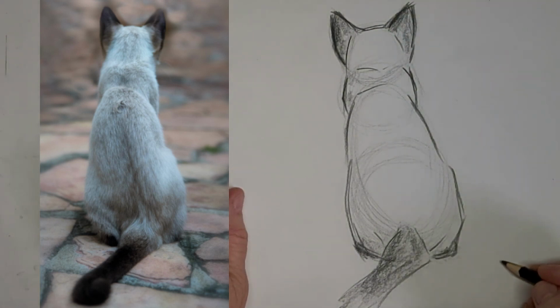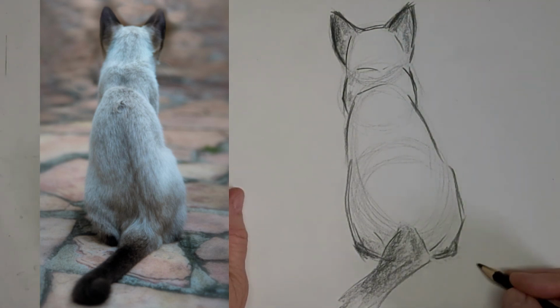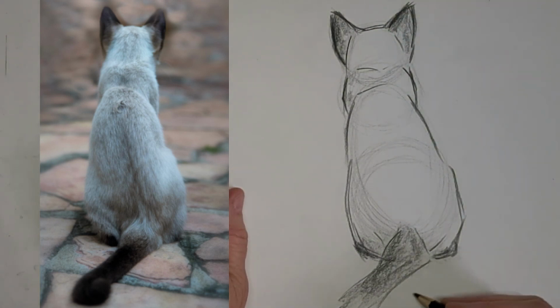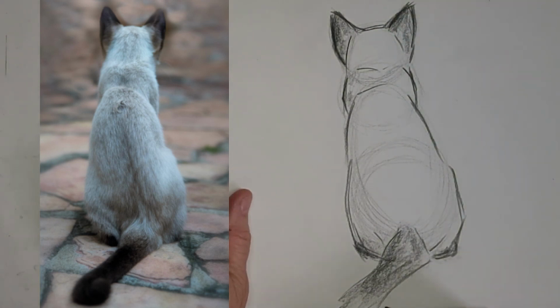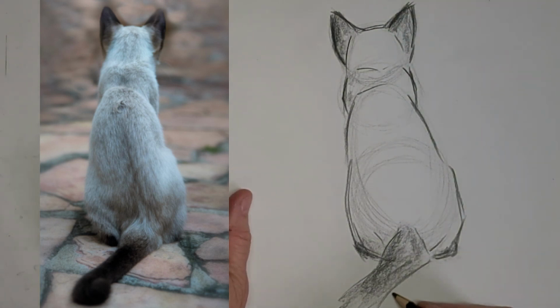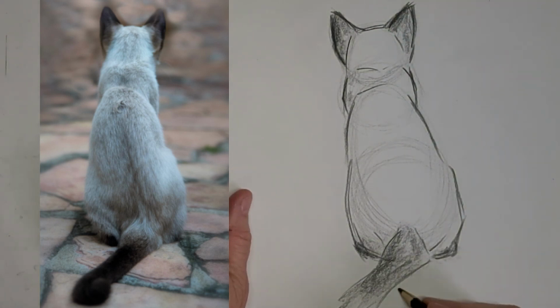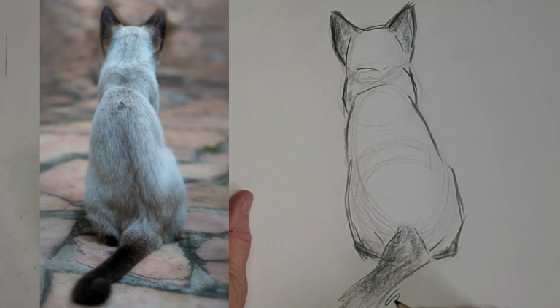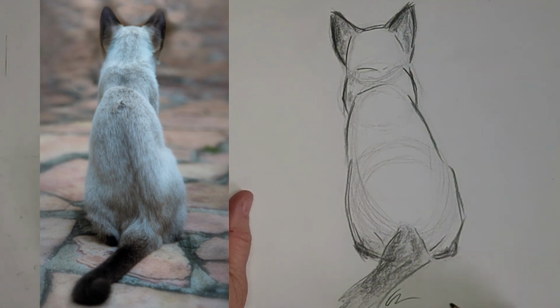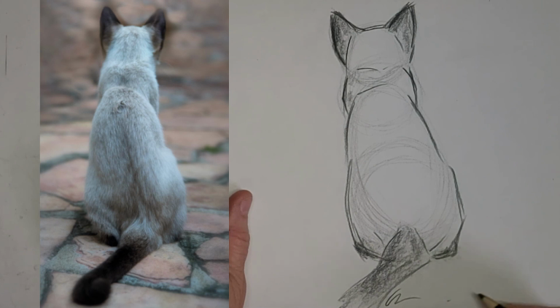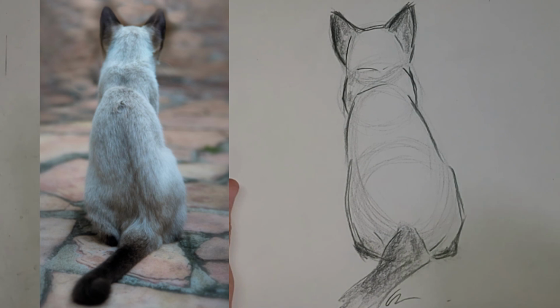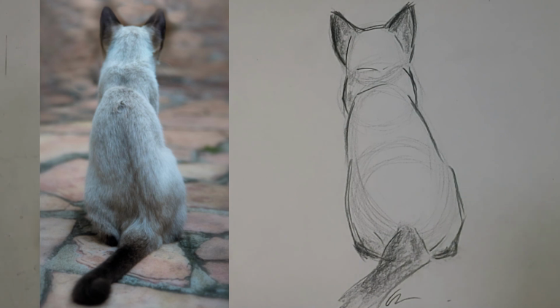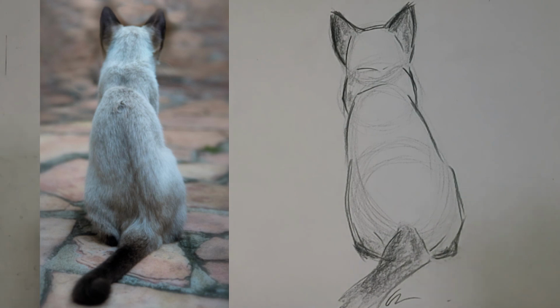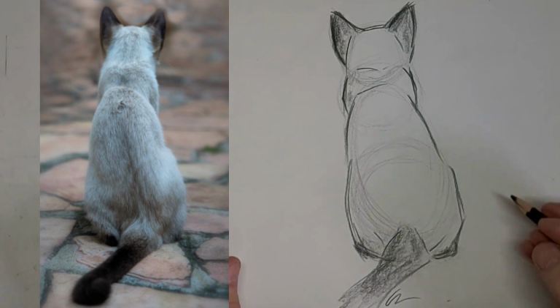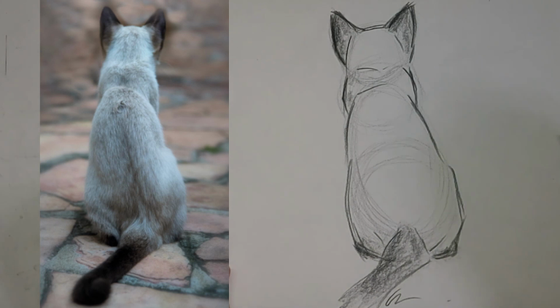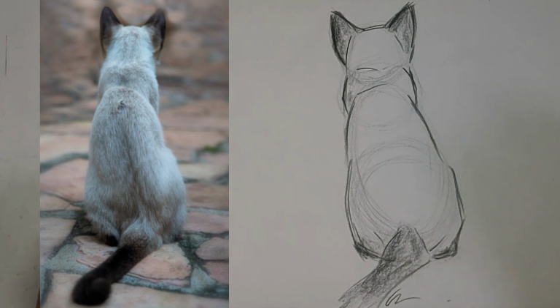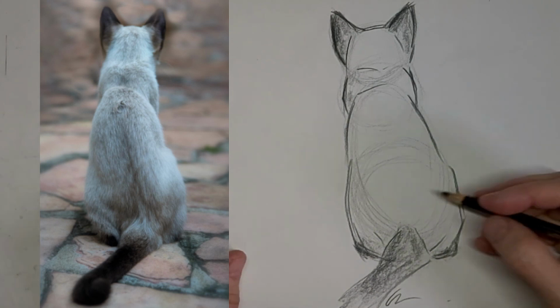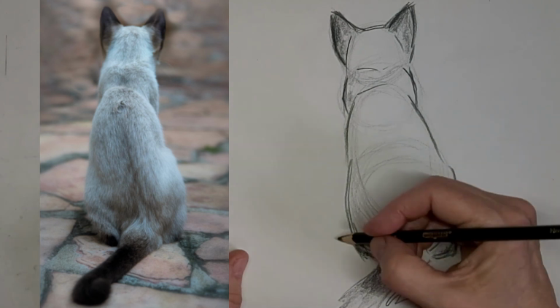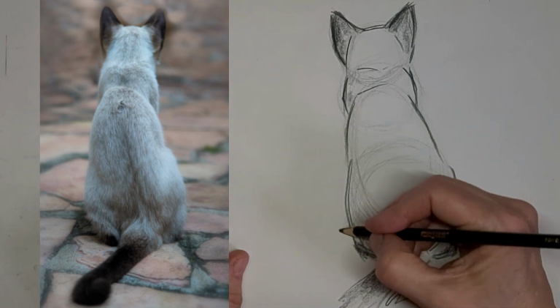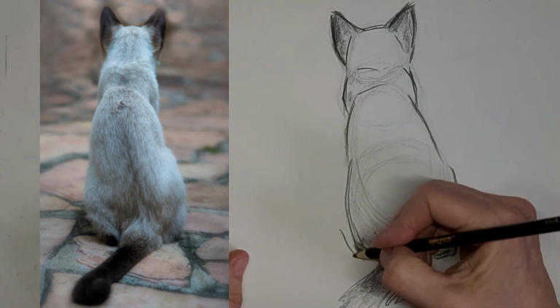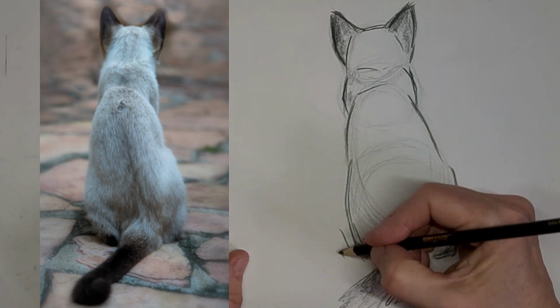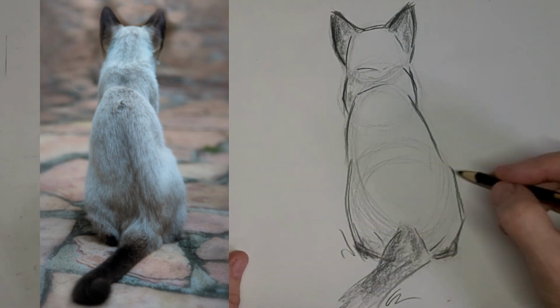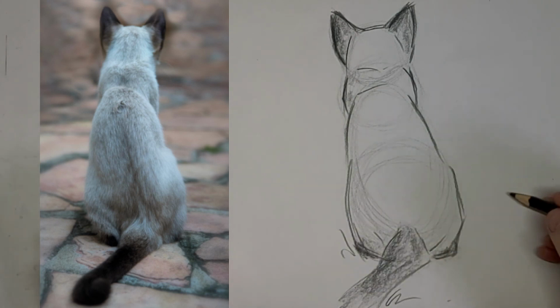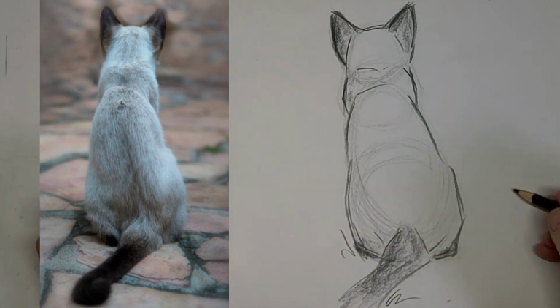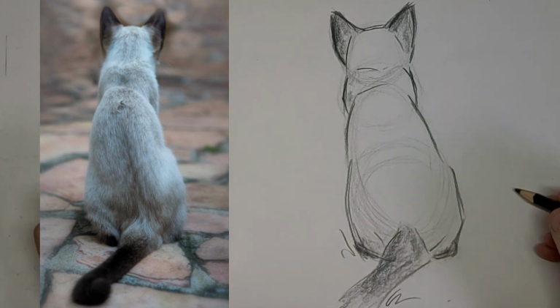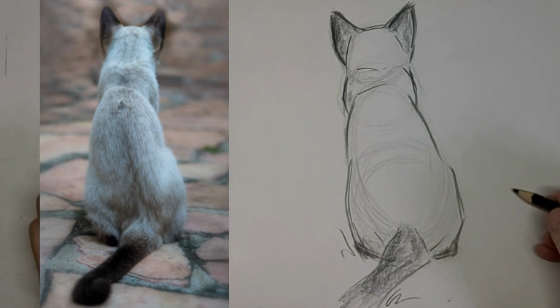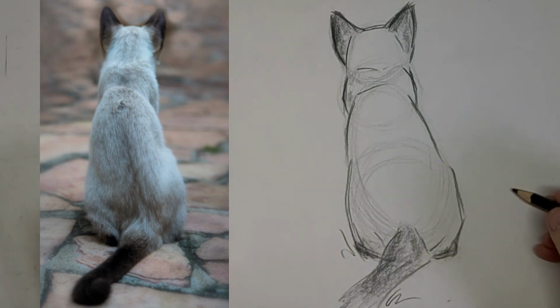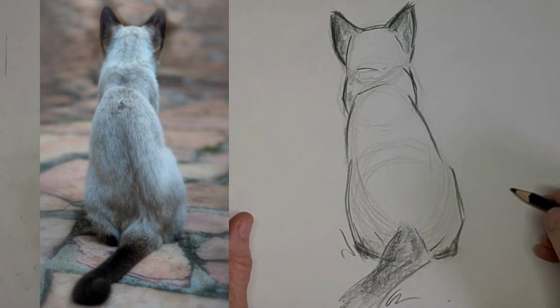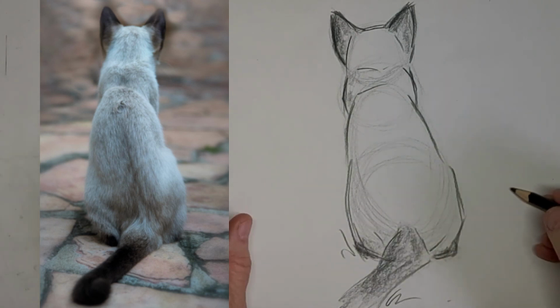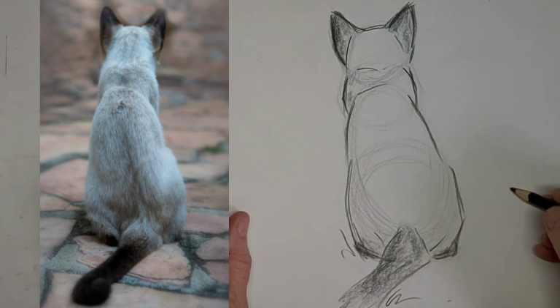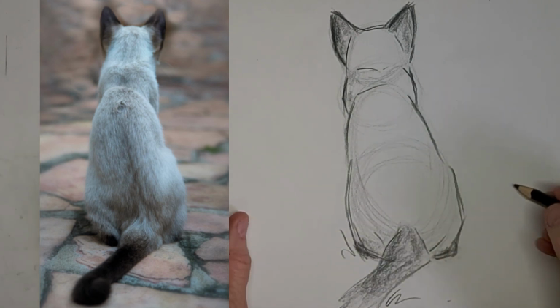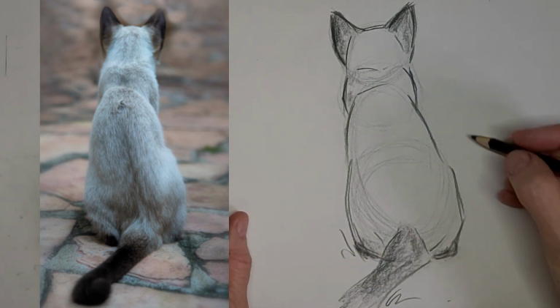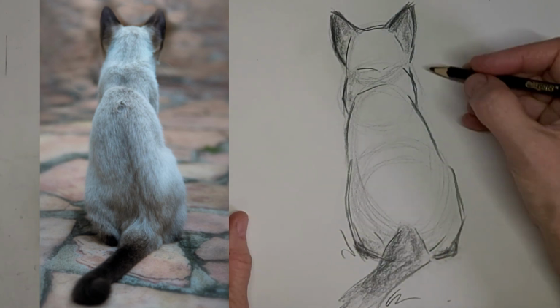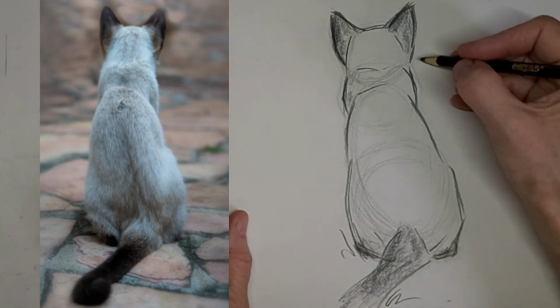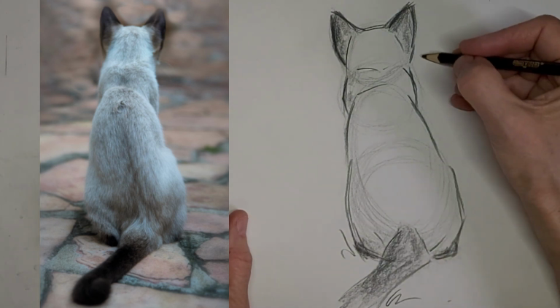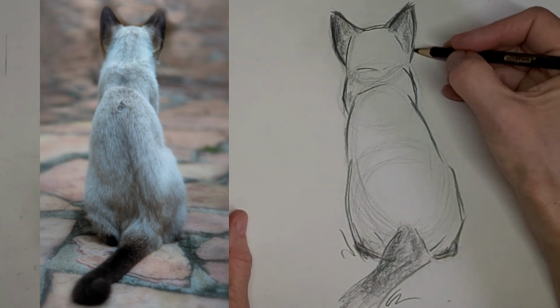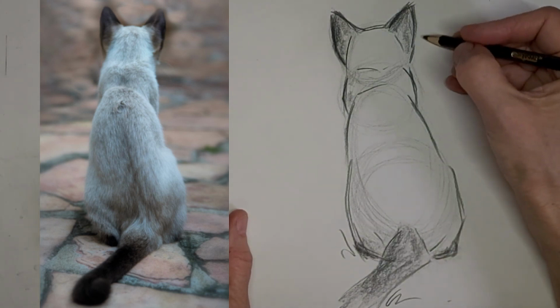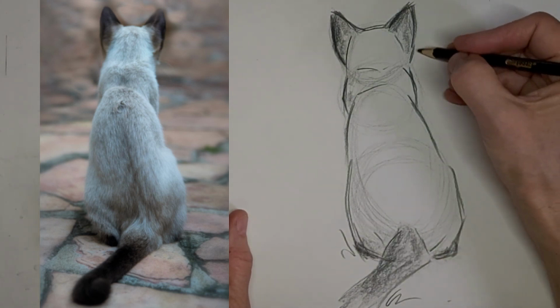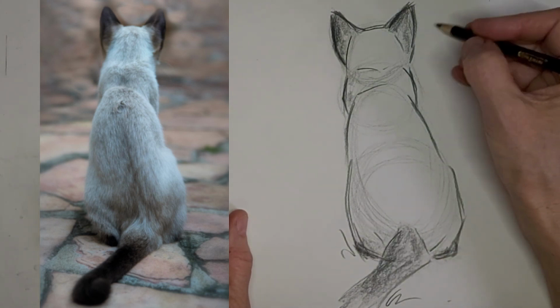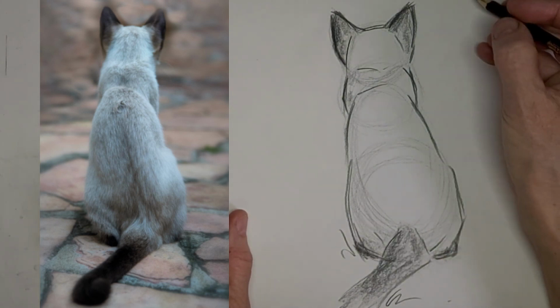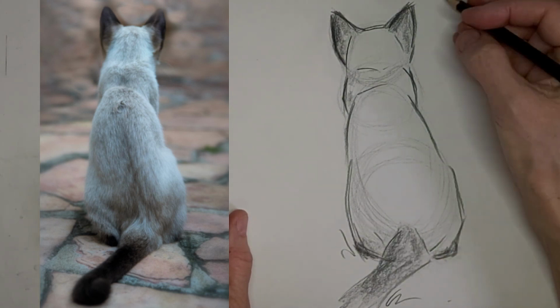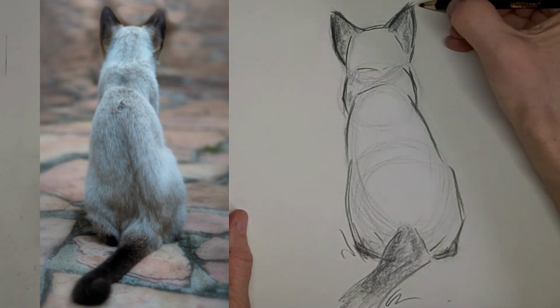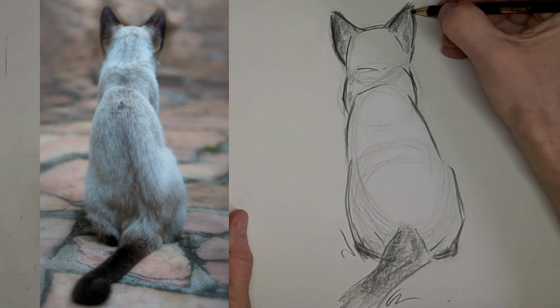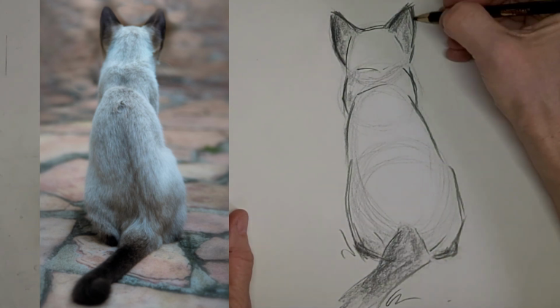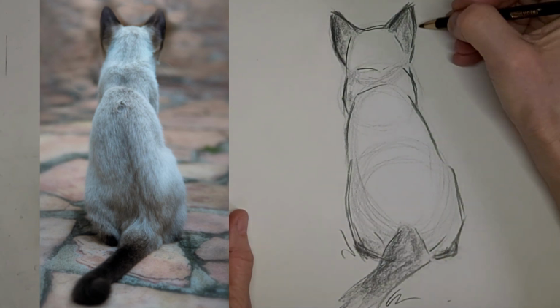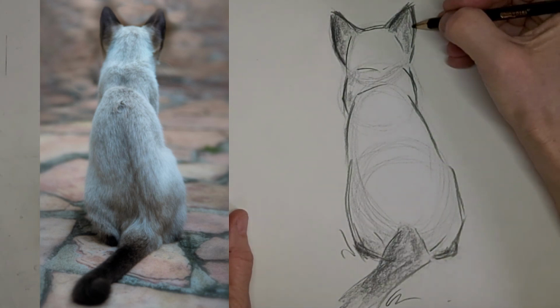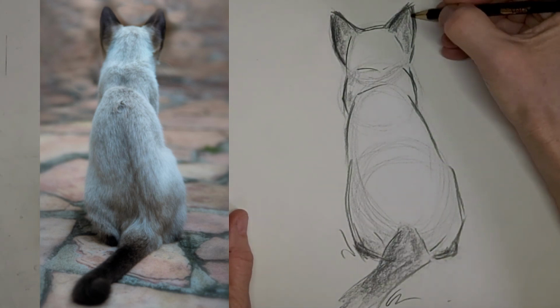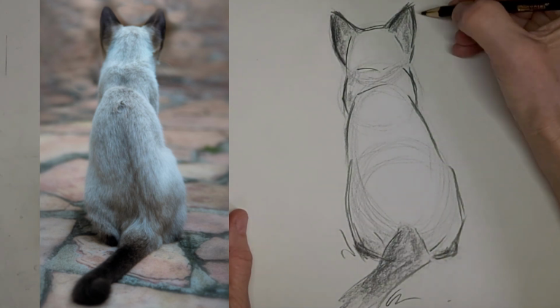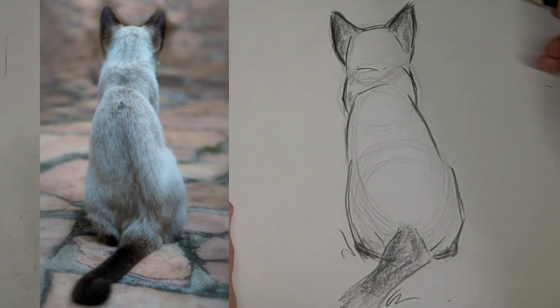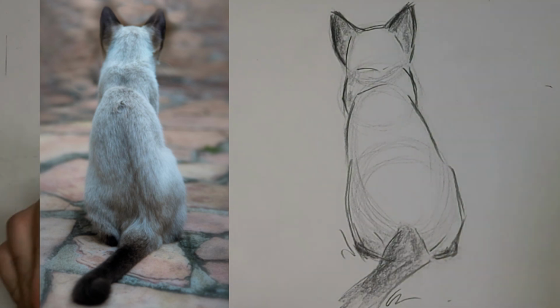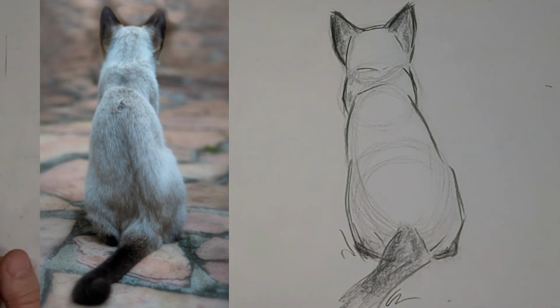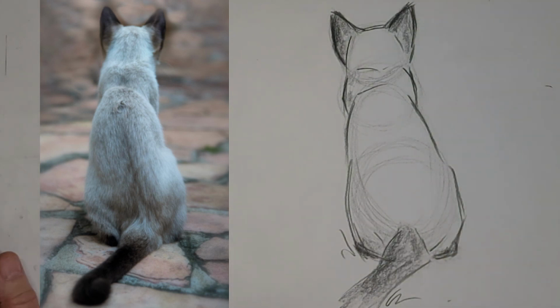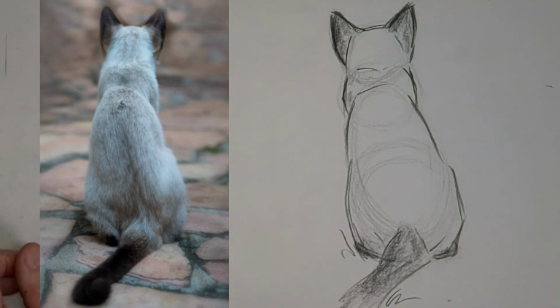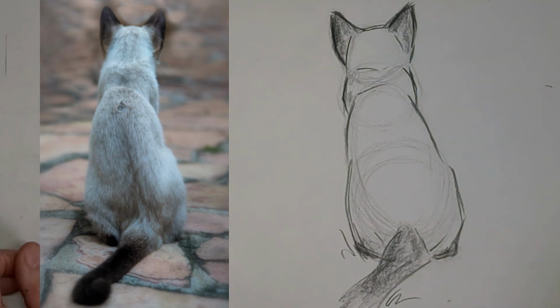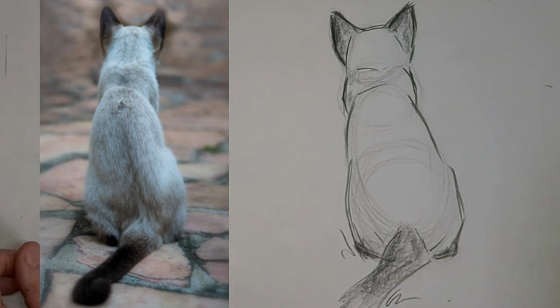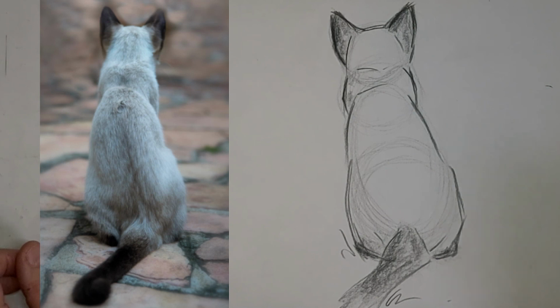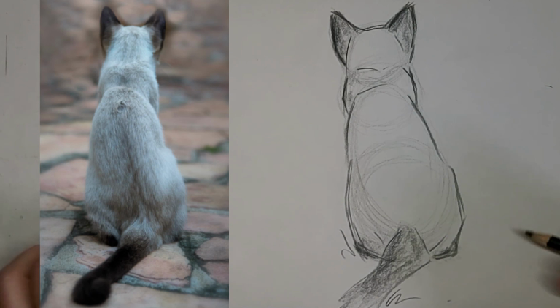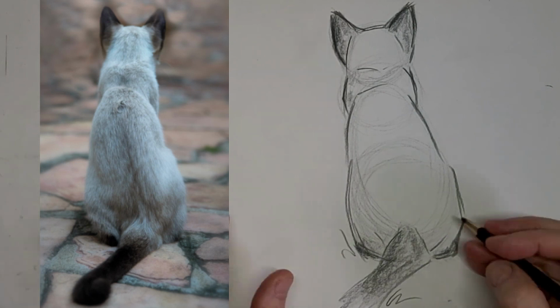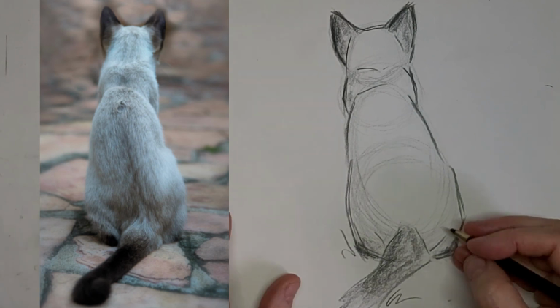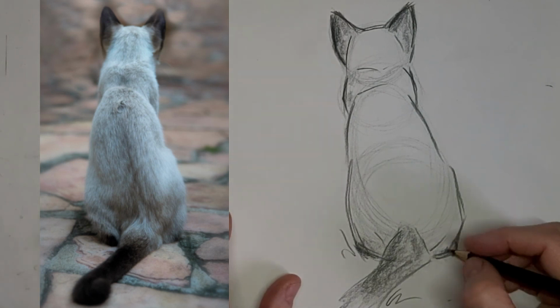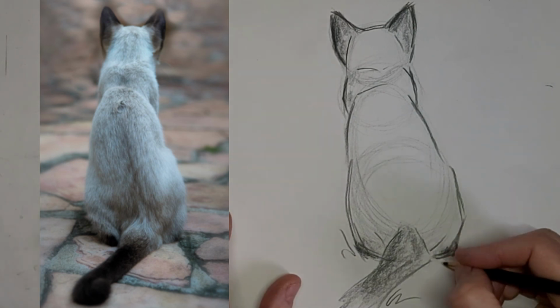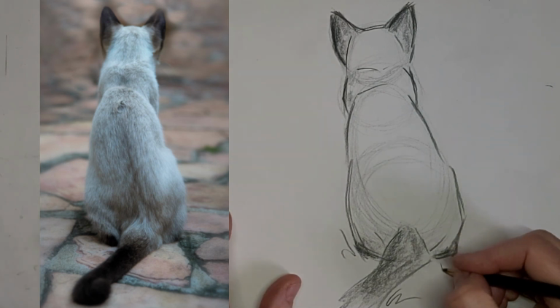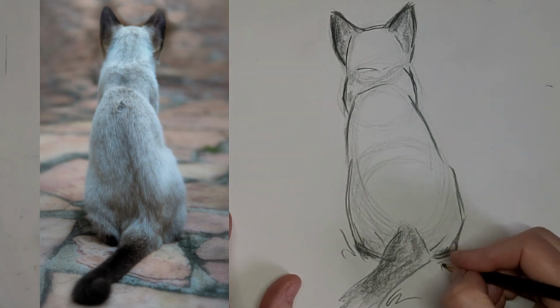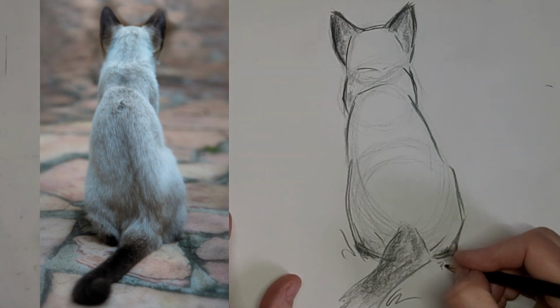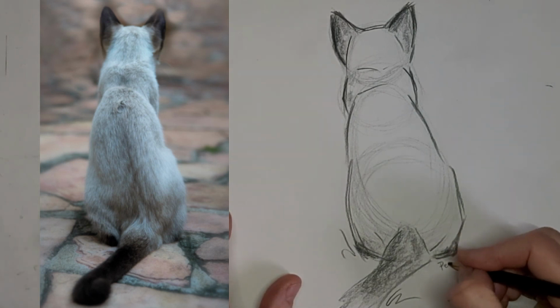And get some wiggle lines because maybe Kitty's watching a bird and just ready to crouch down. Thanks for watching and we'll see you next time.